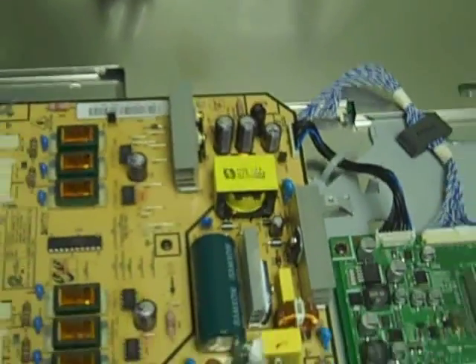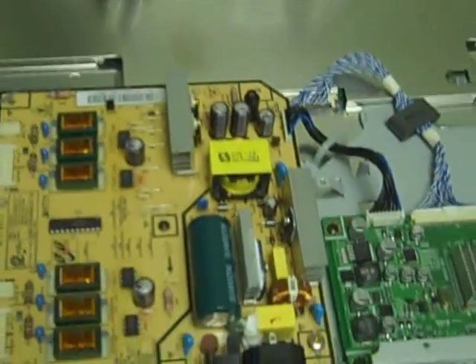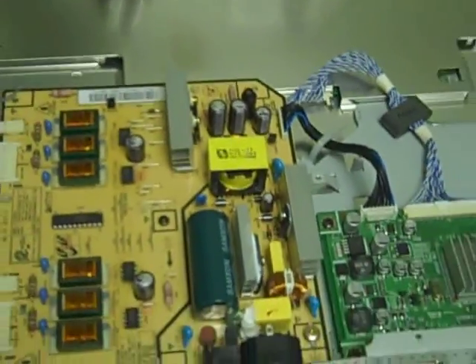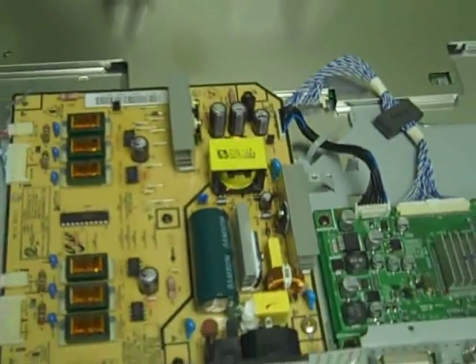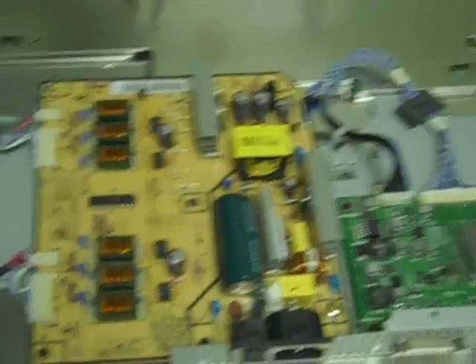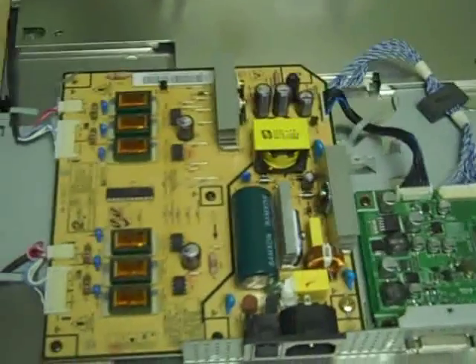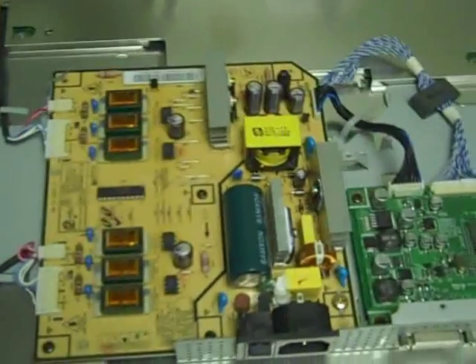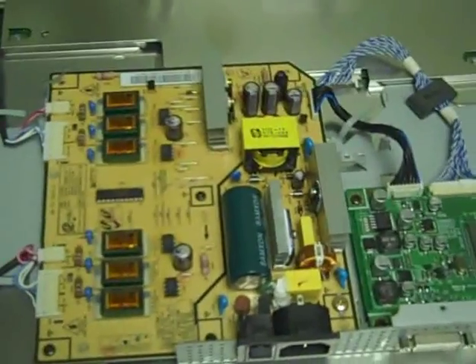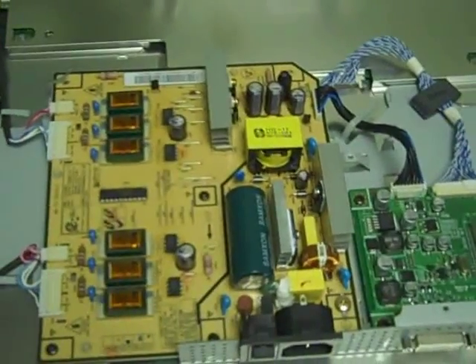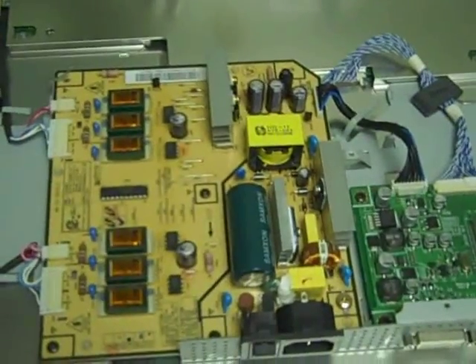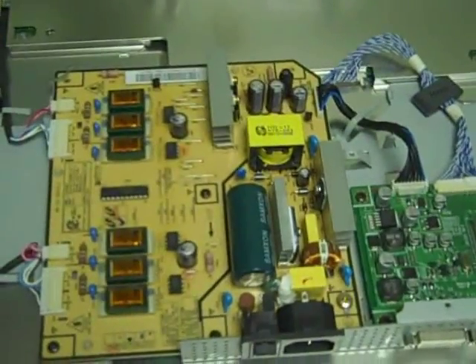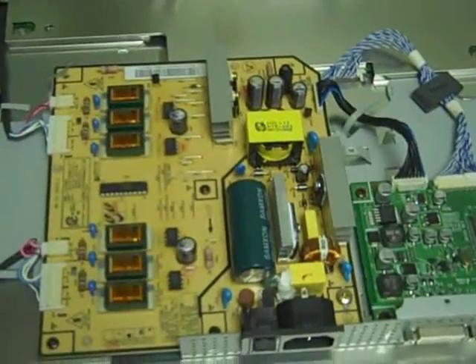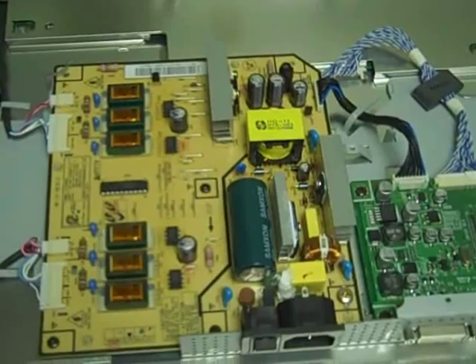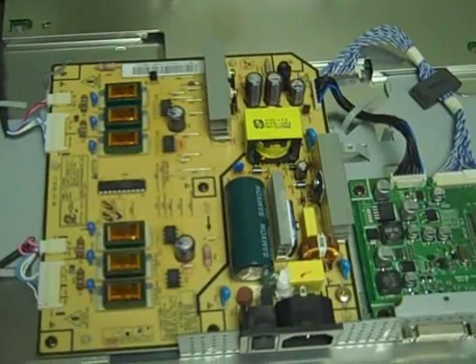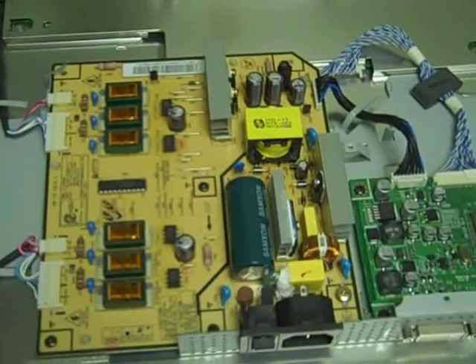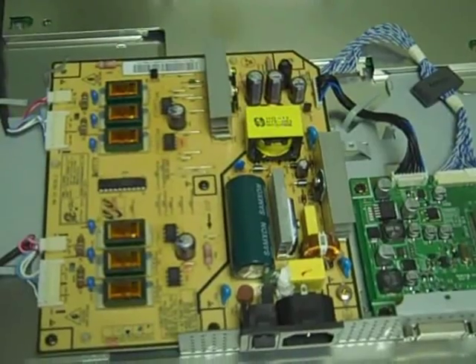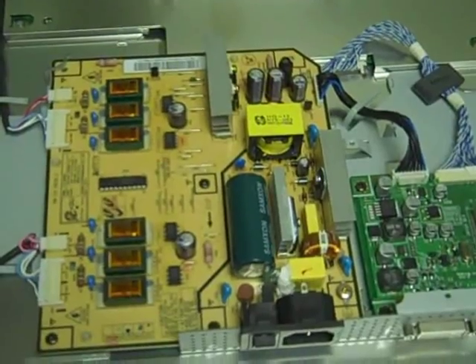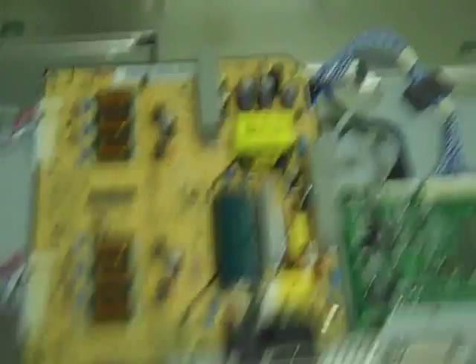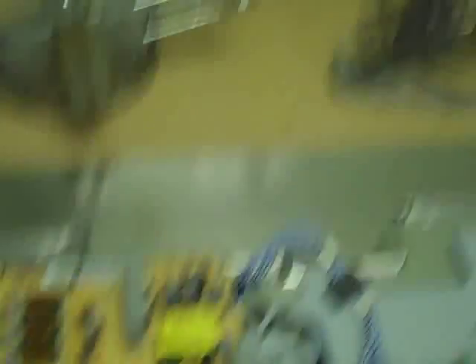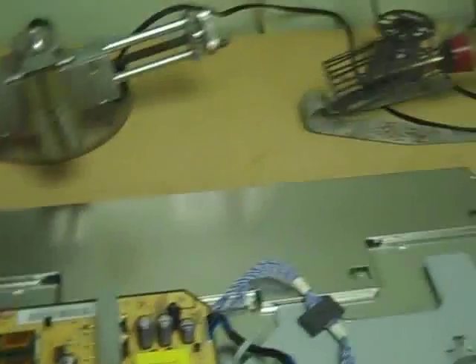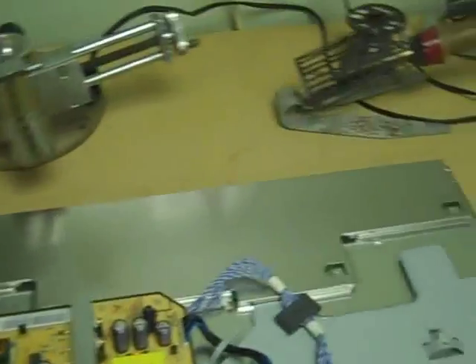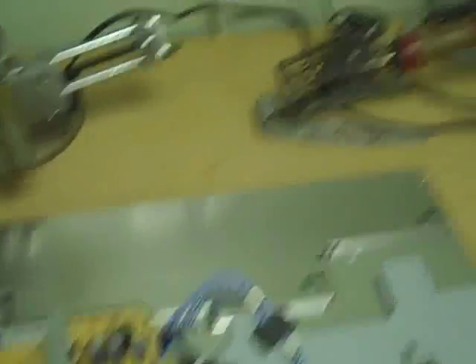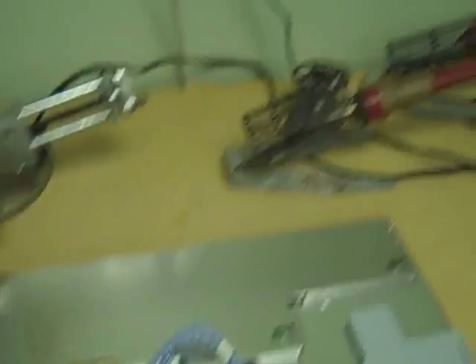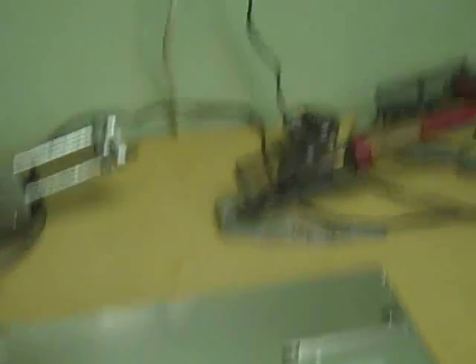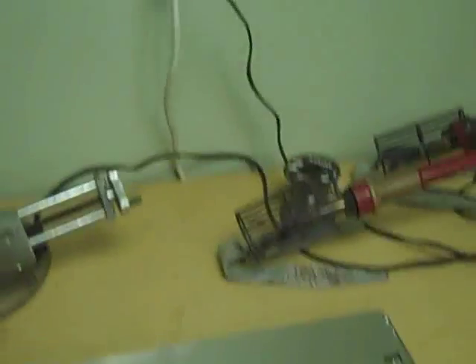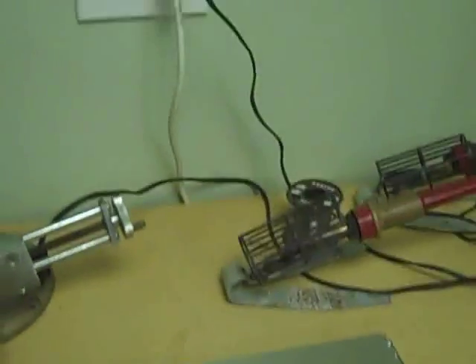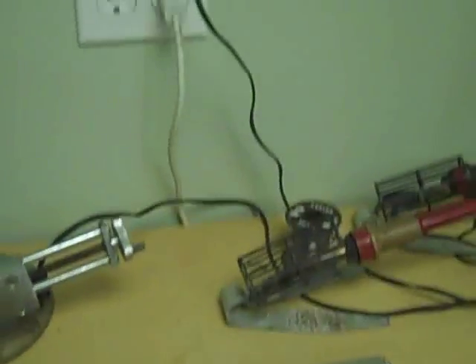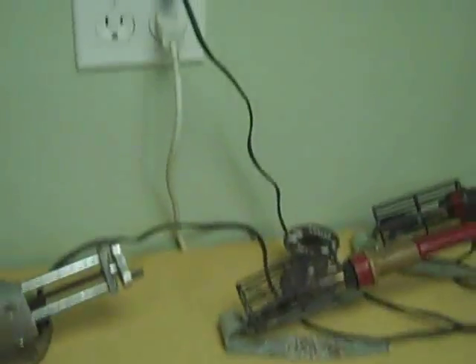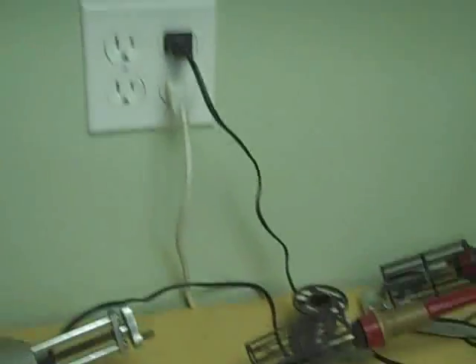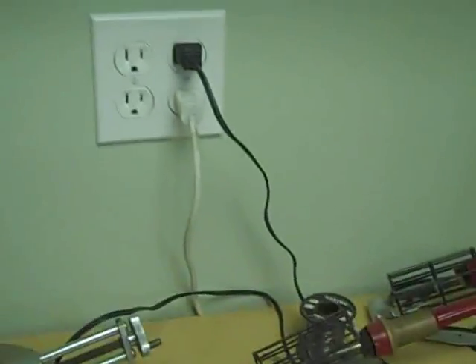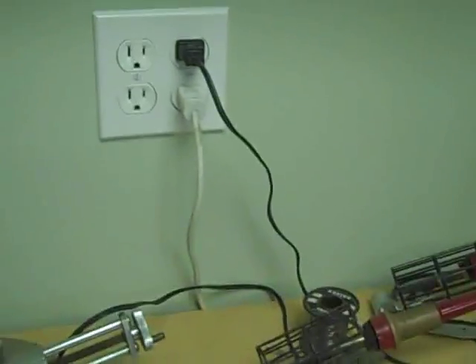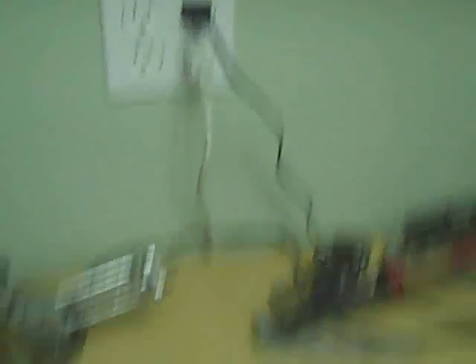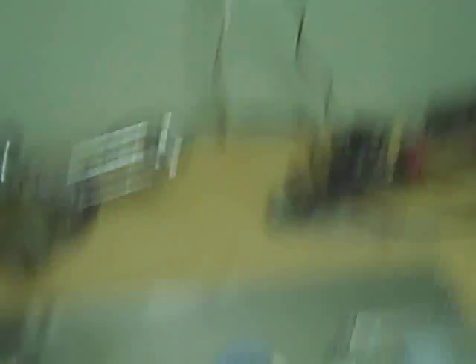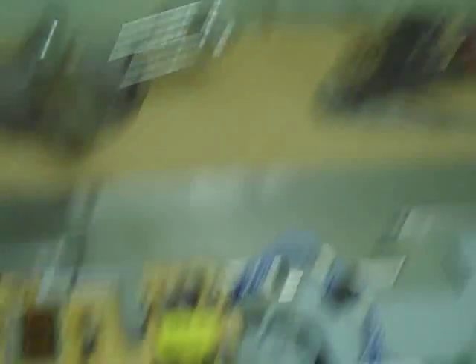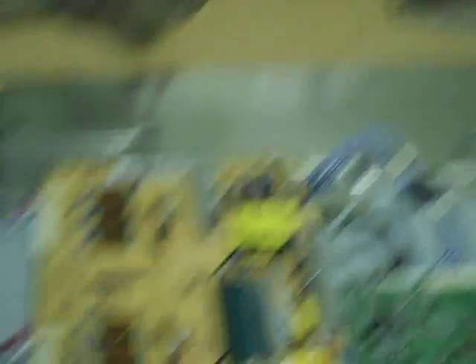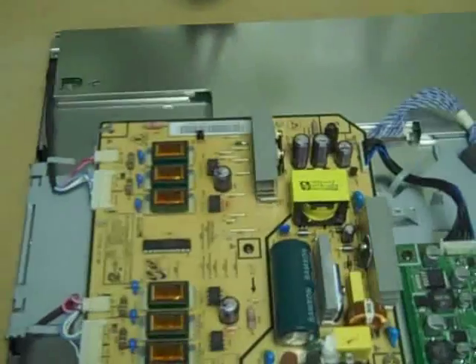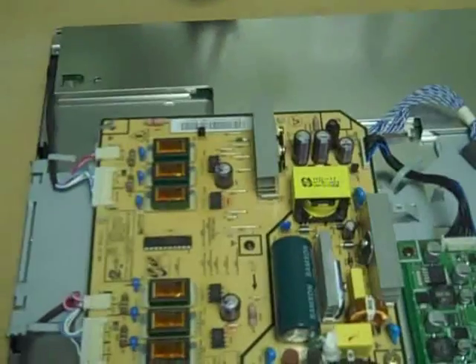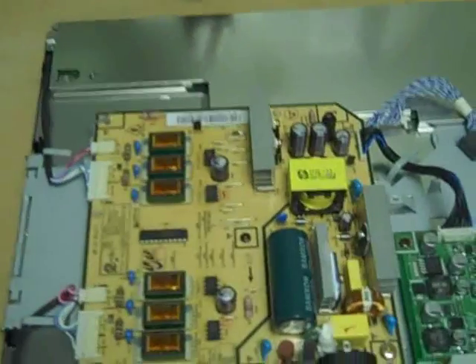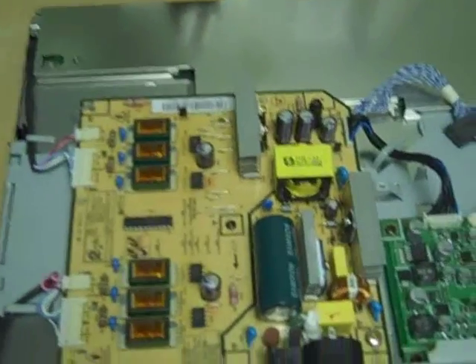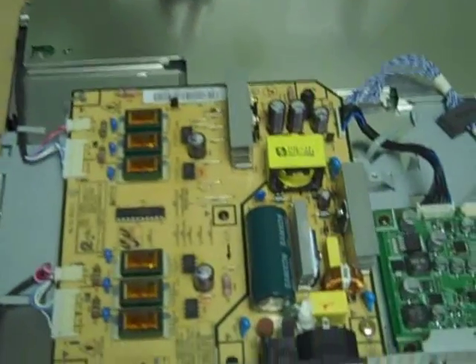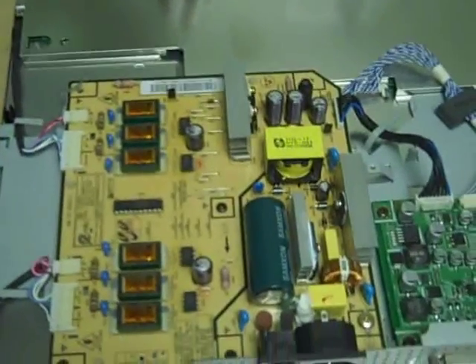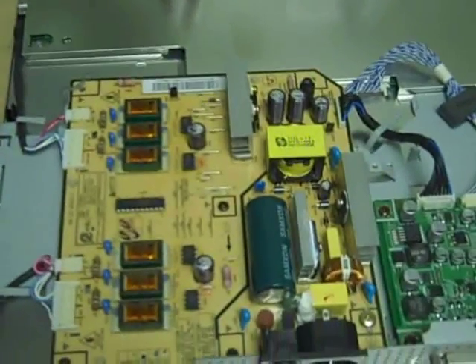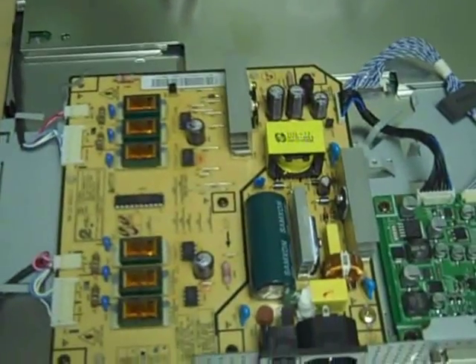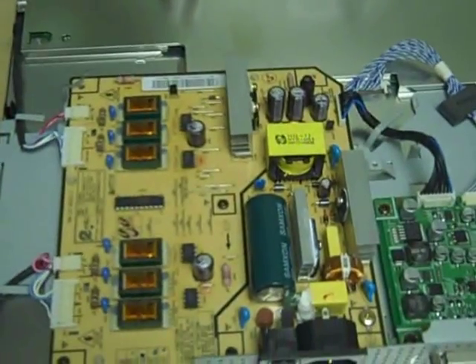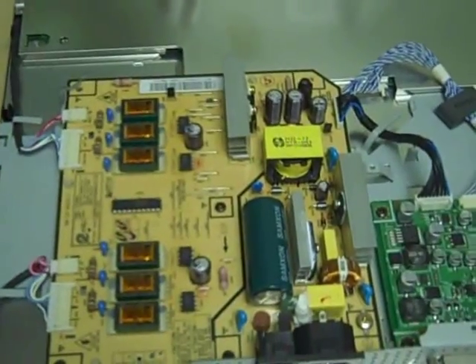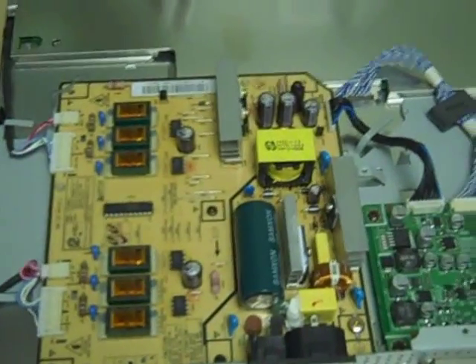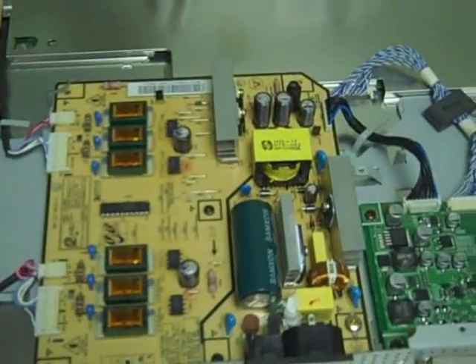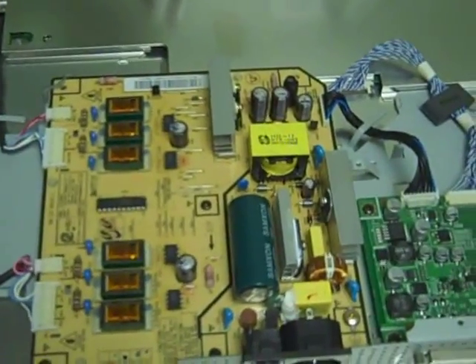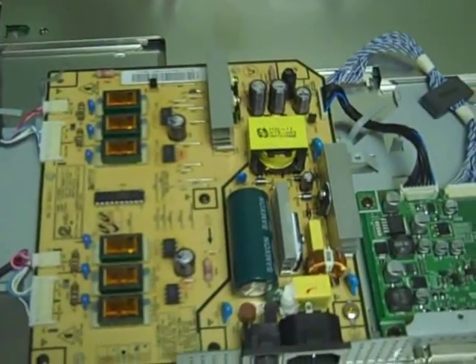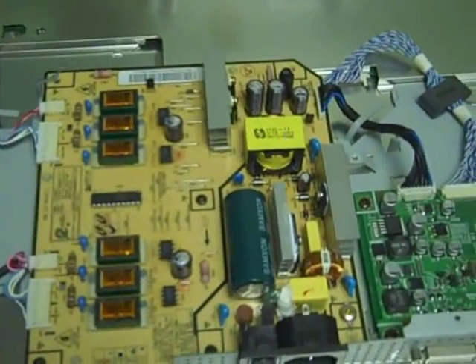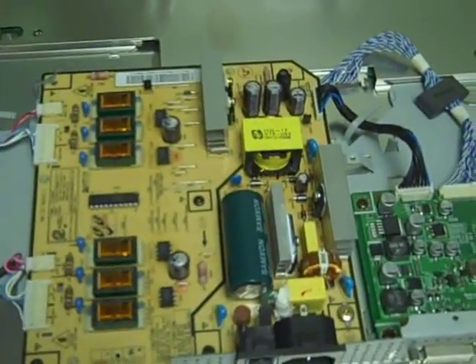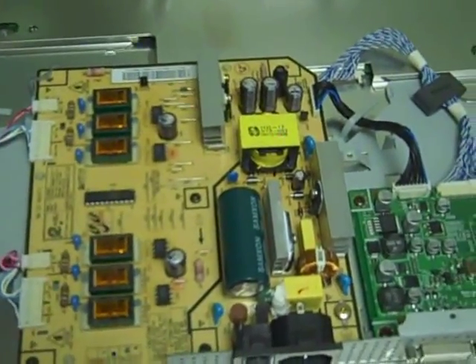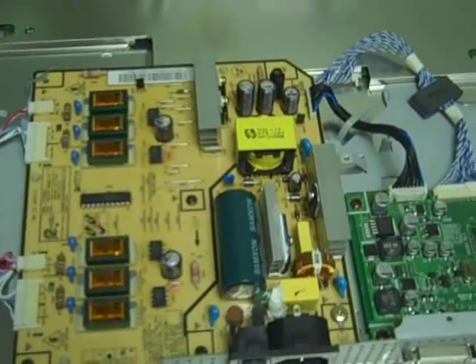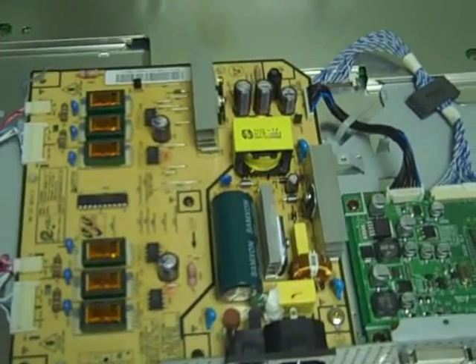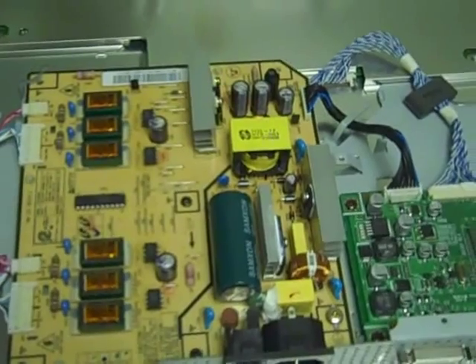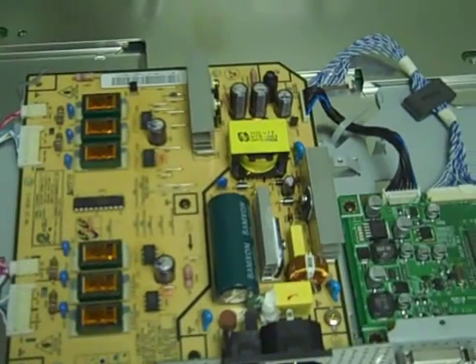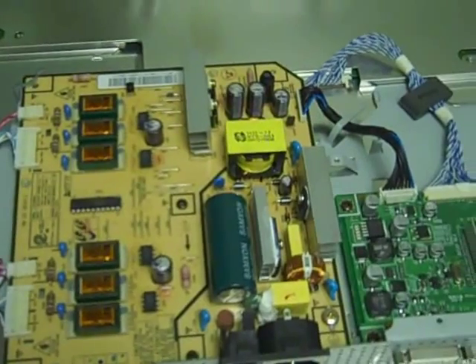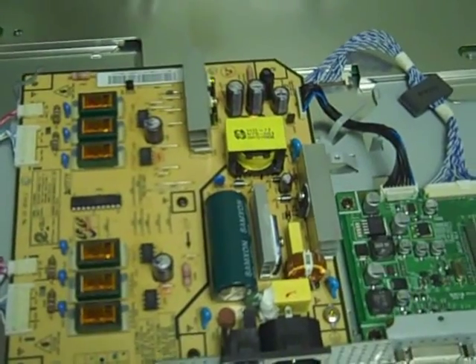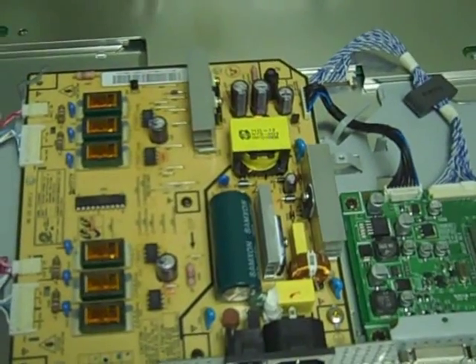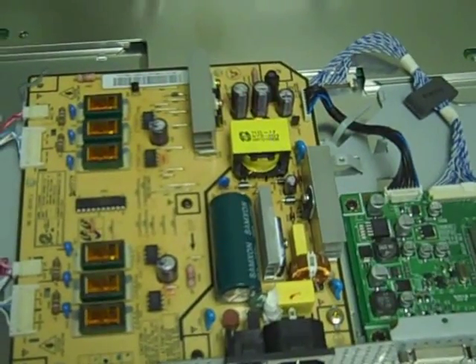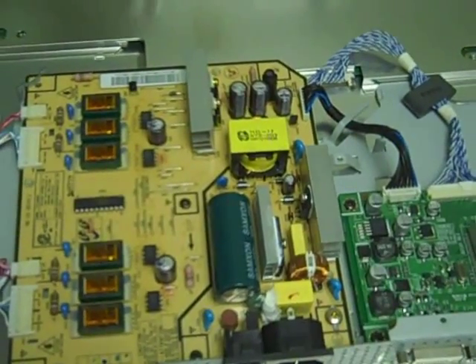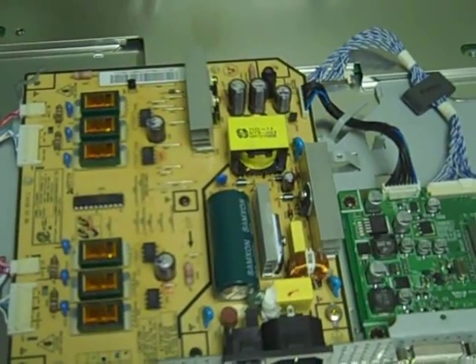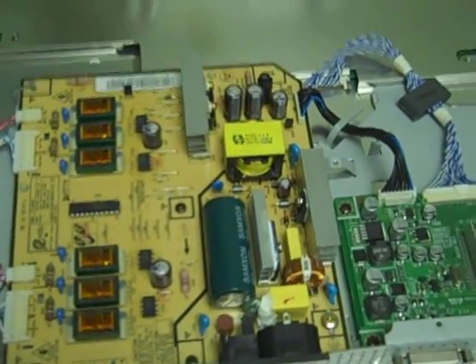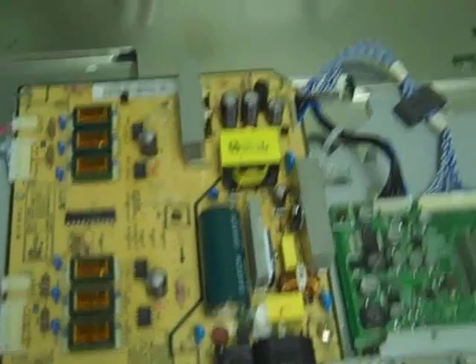Hopefully I won't have to go back. It took me about 10 minutes to take the whole thing apart, but it's just a pain to have to do it all again twice. I'll replace those caps — got the iron fired up — and we'll see if that fixes it.